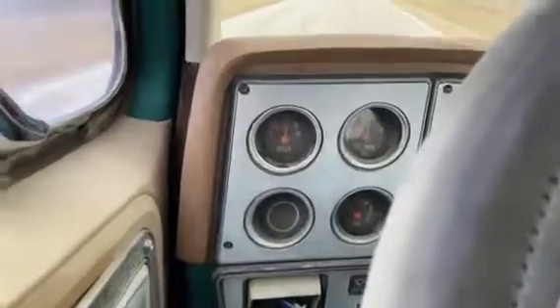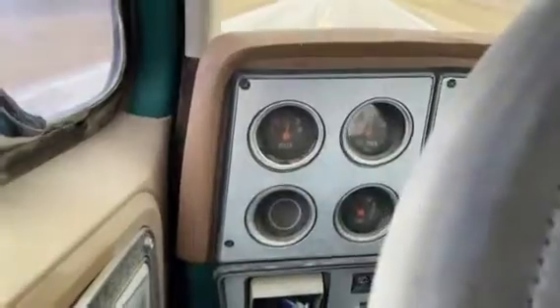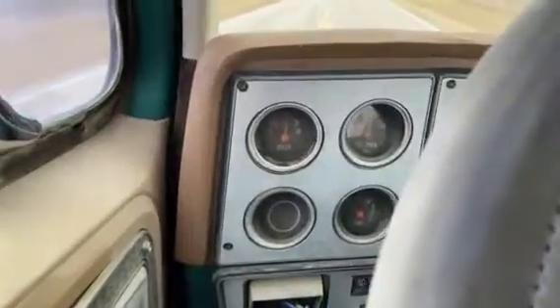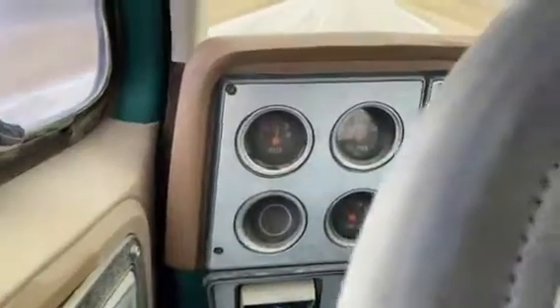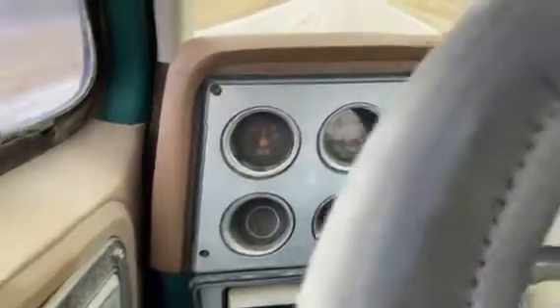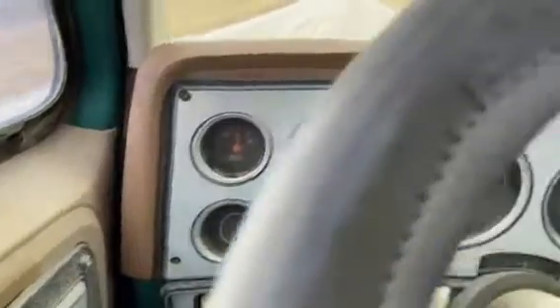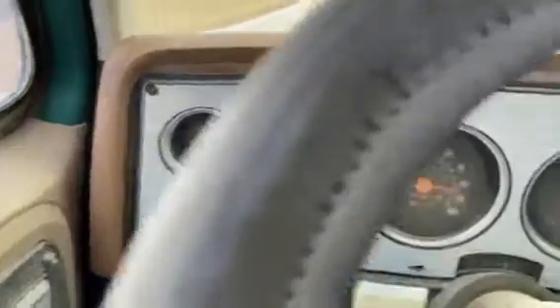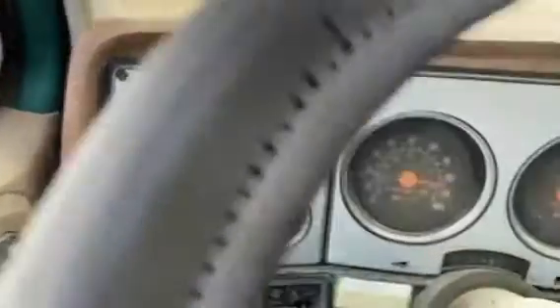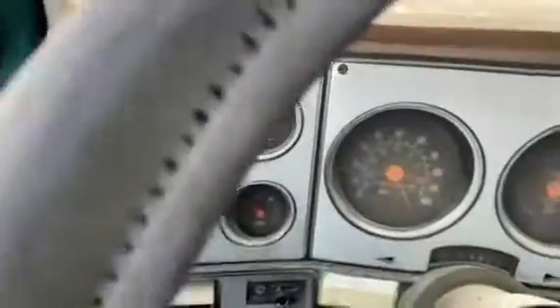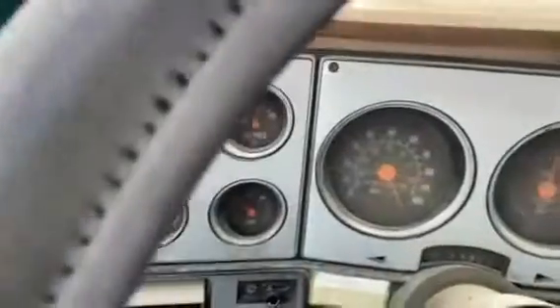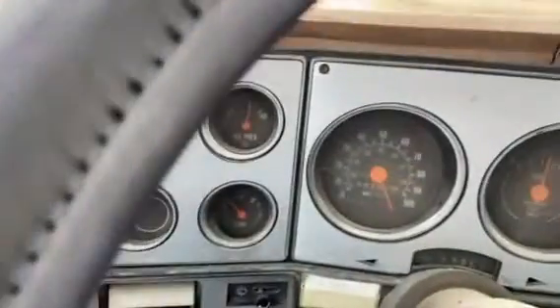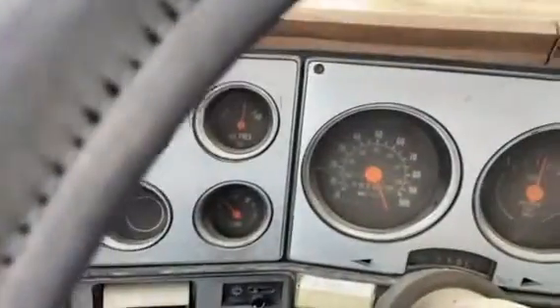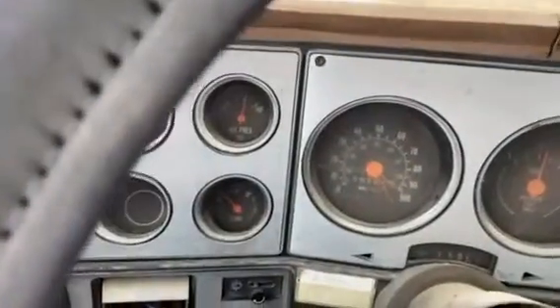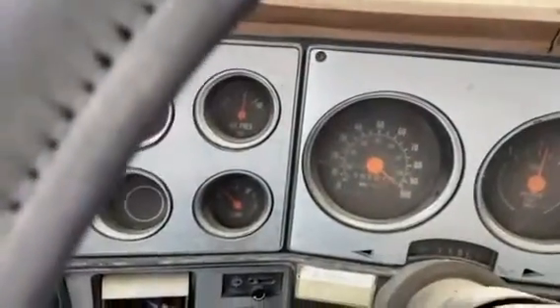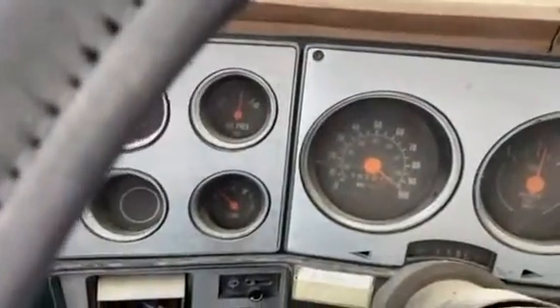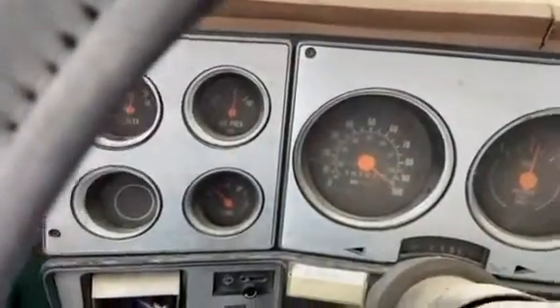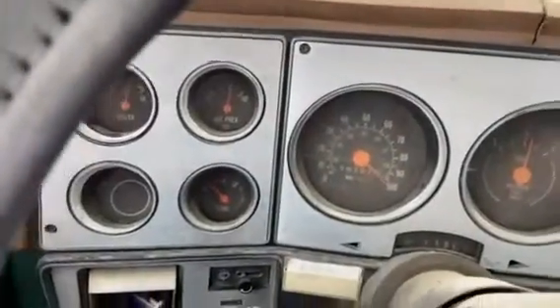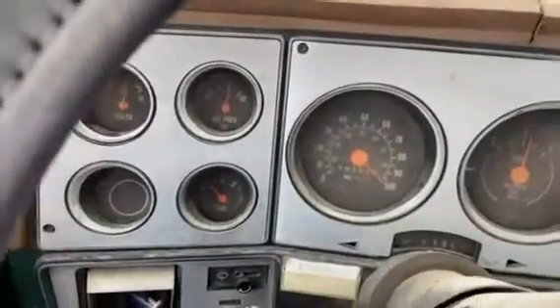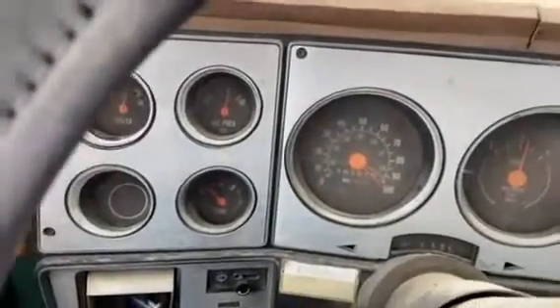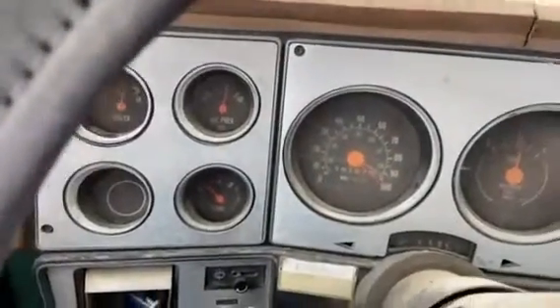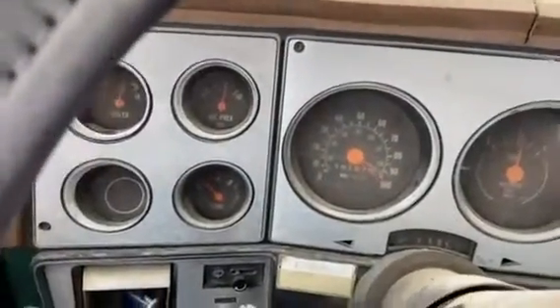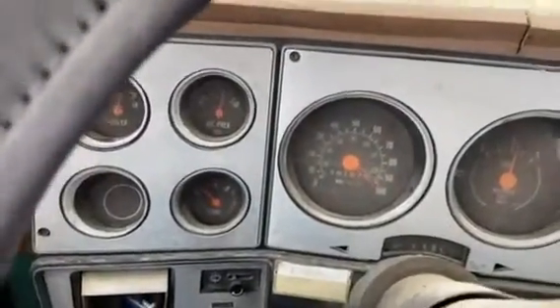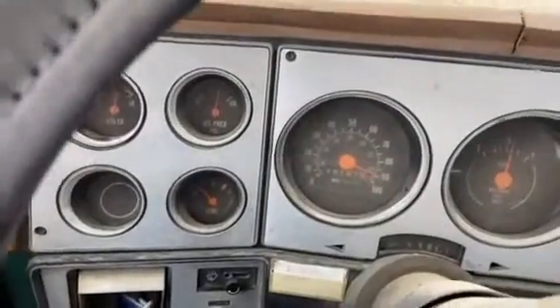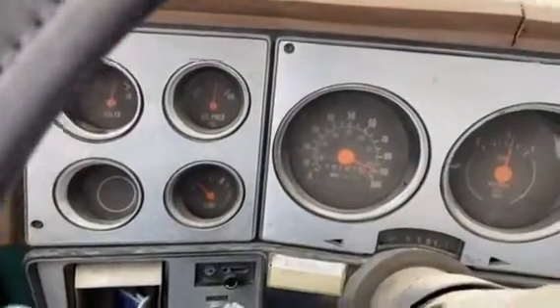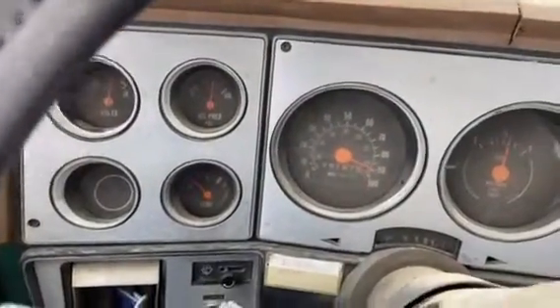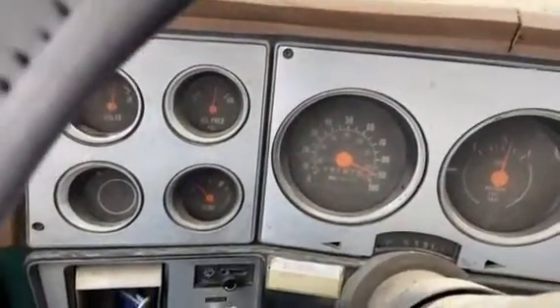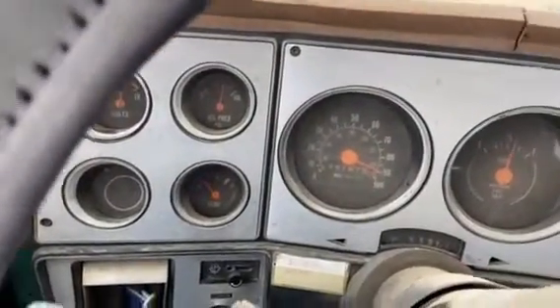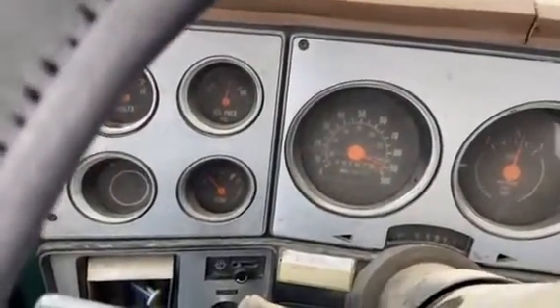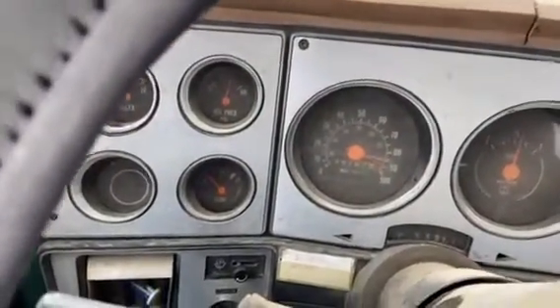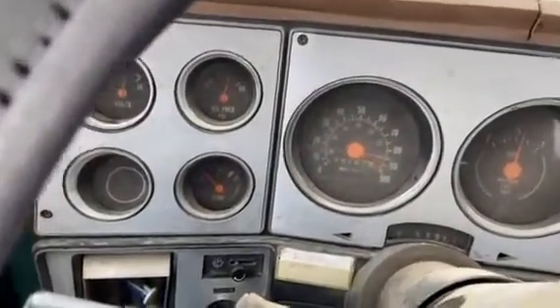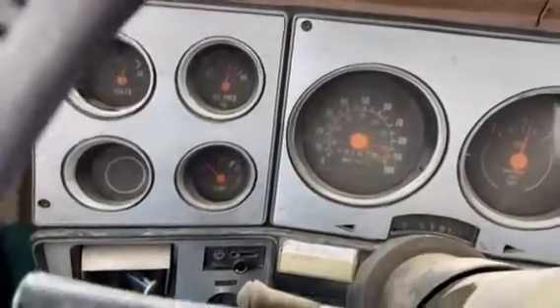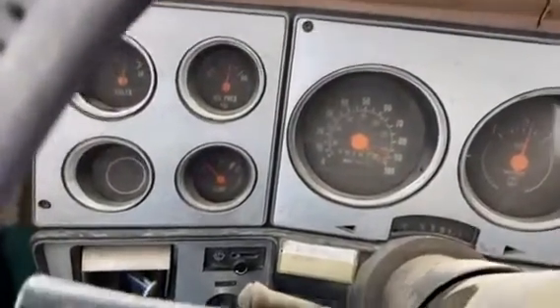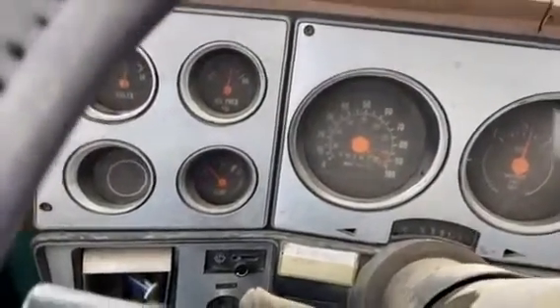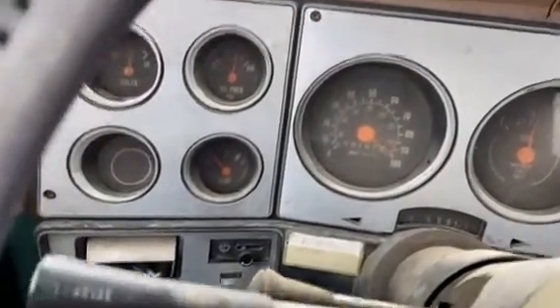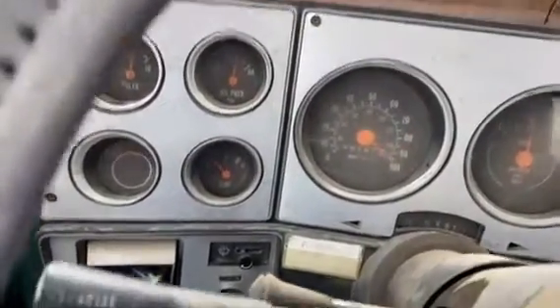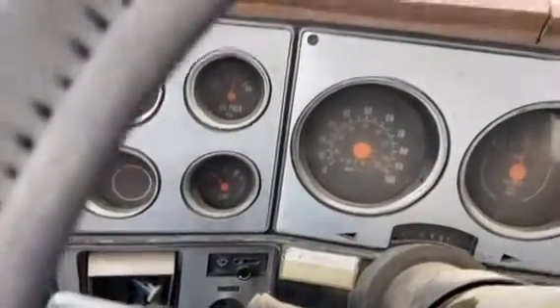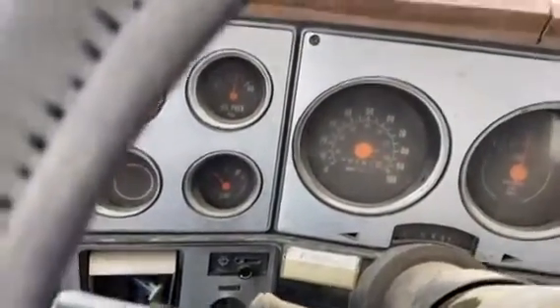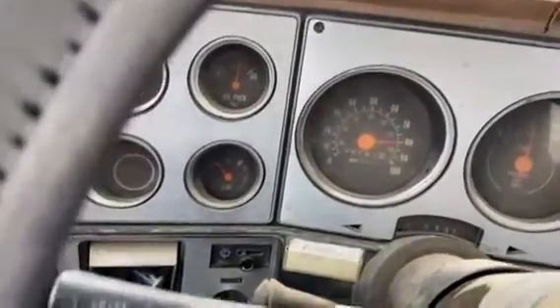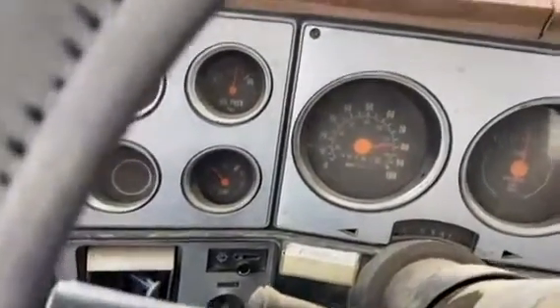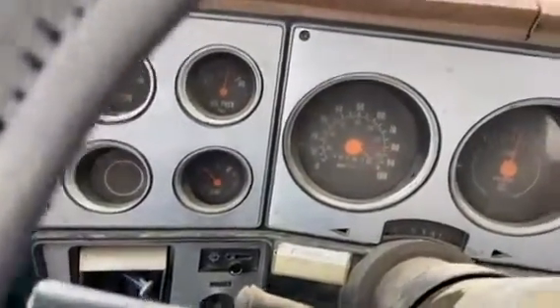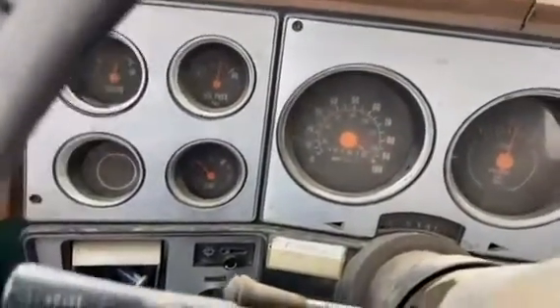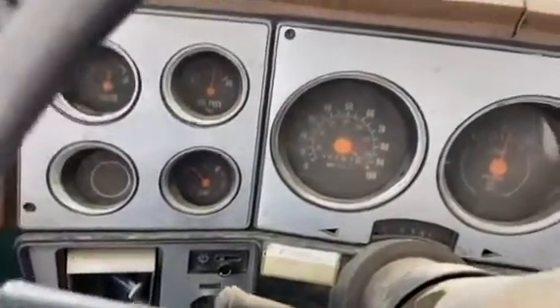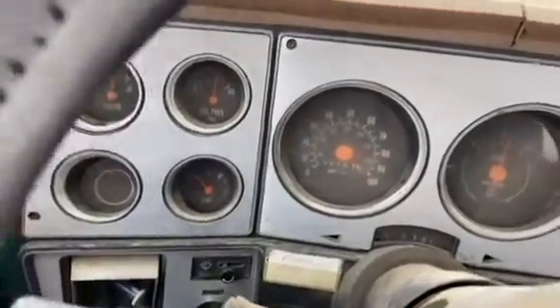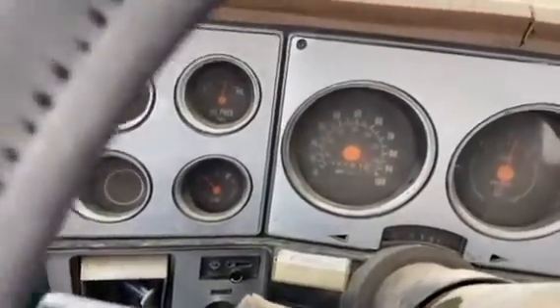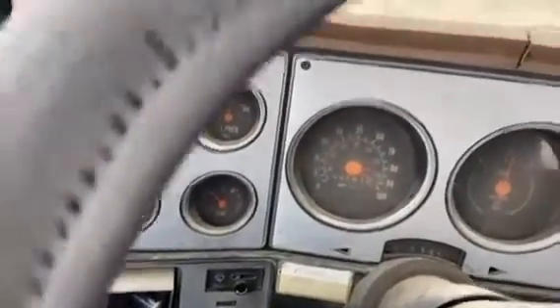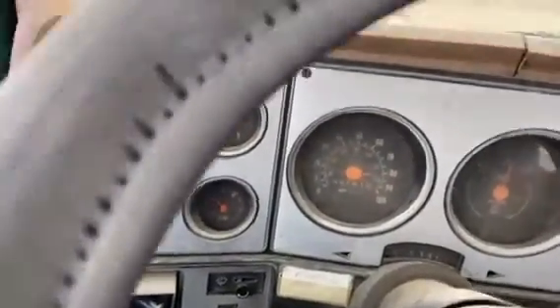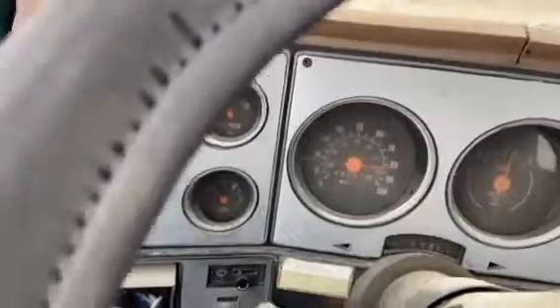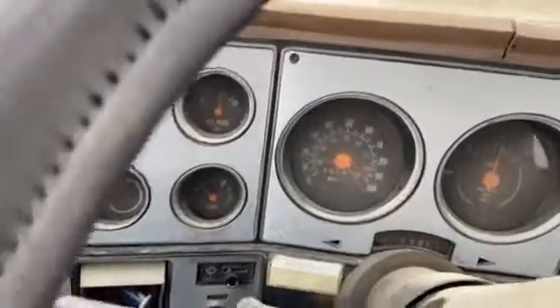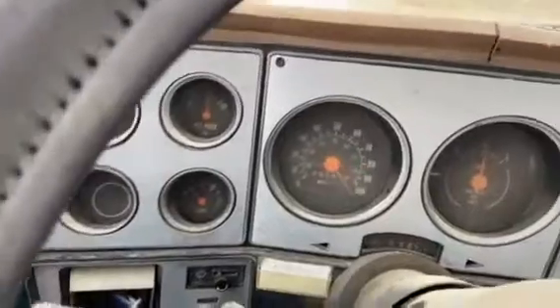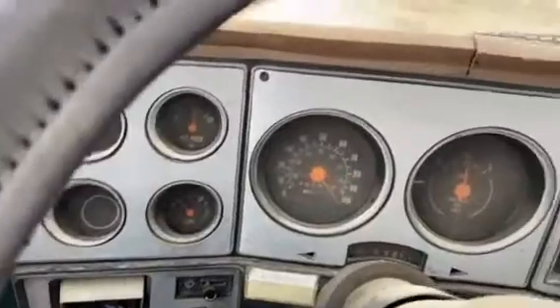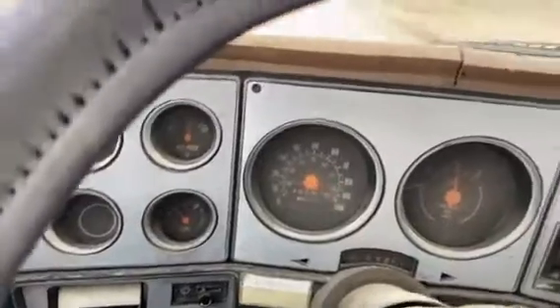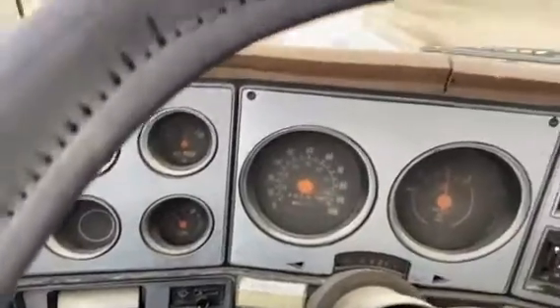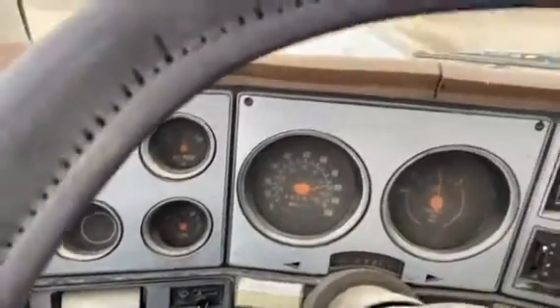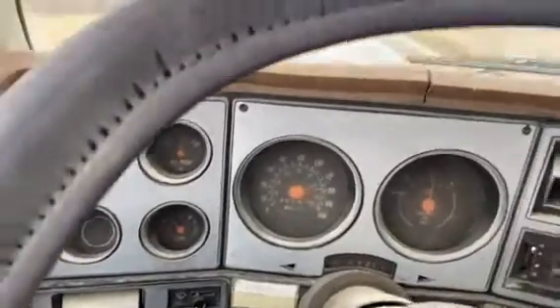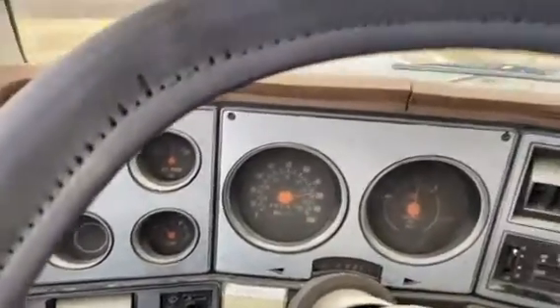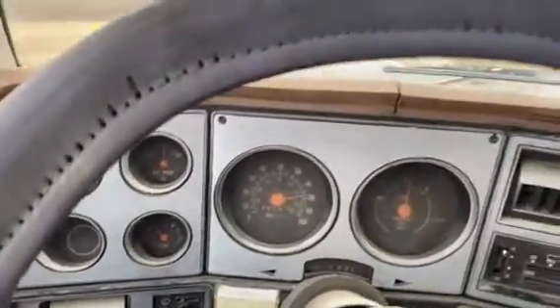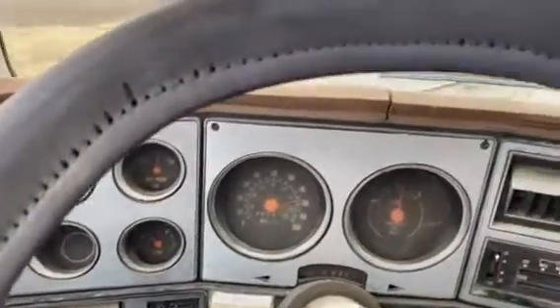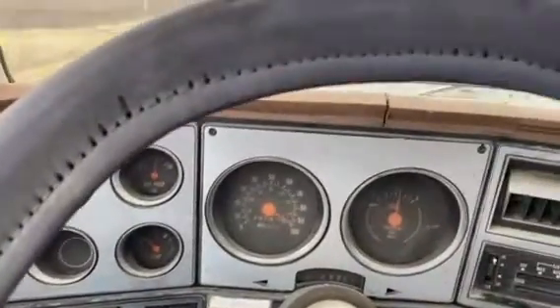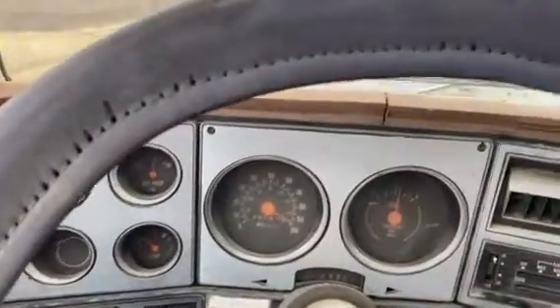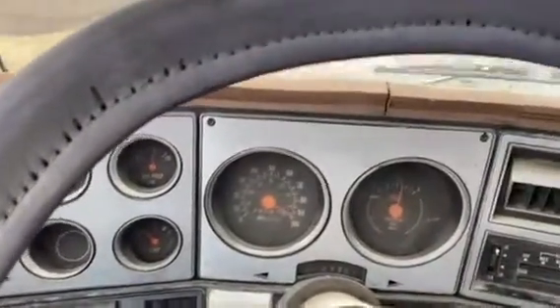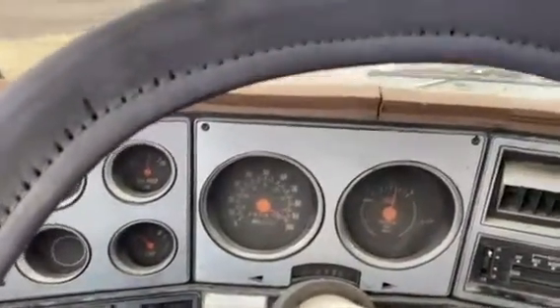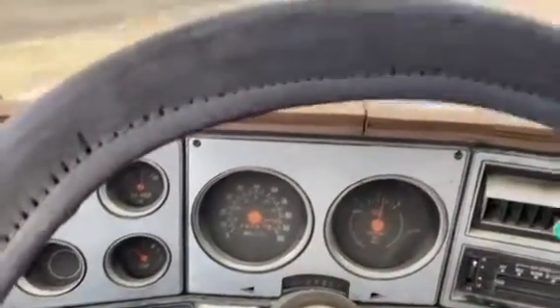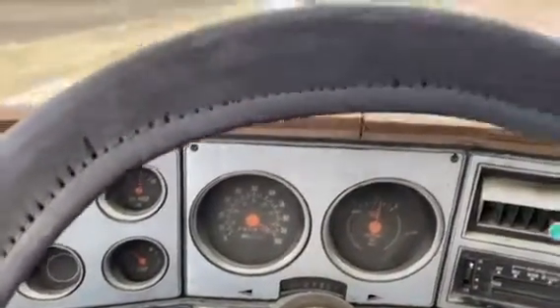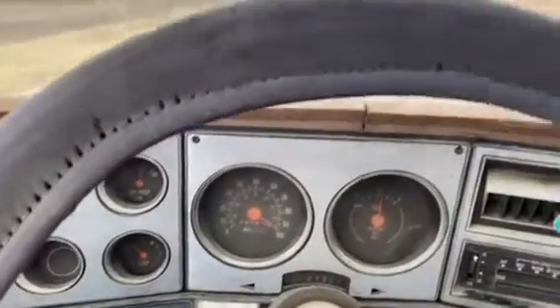Gauges seem to be working. Got 30 pounds oil pressure and the temperature gauge is just starting to move.